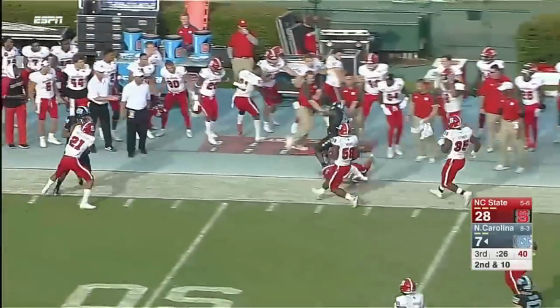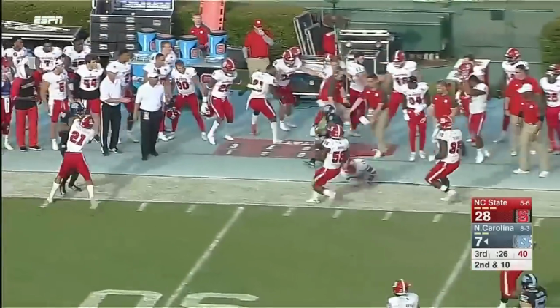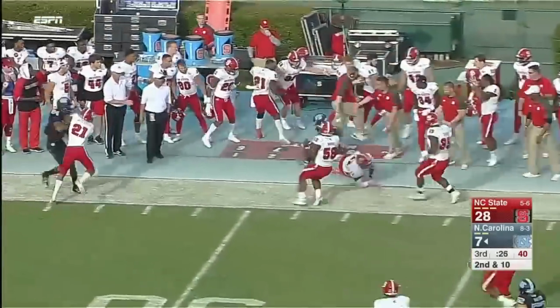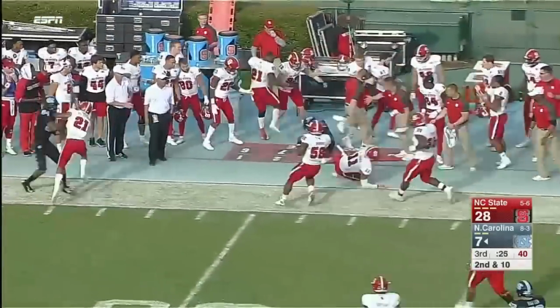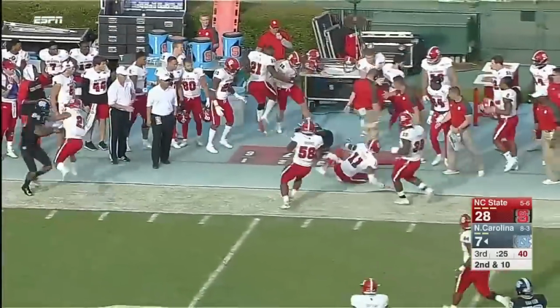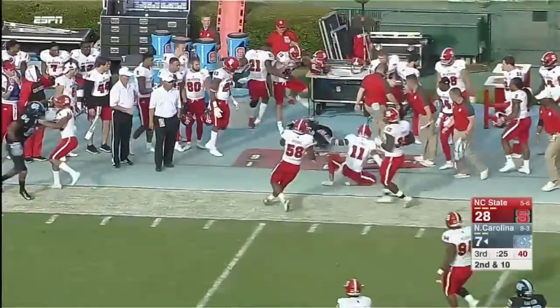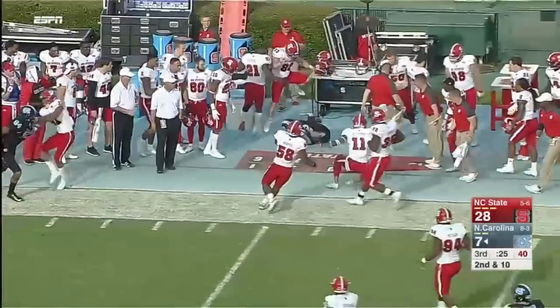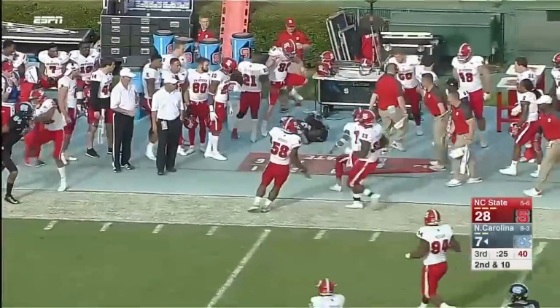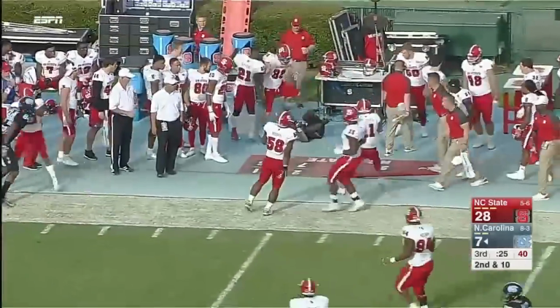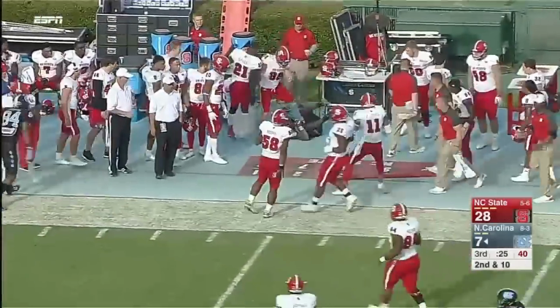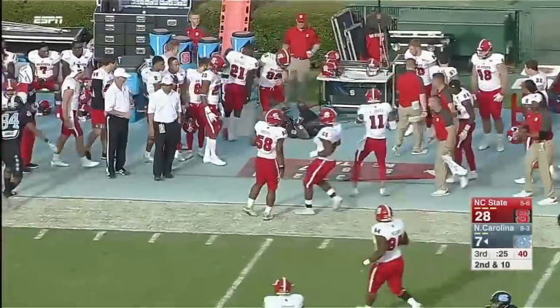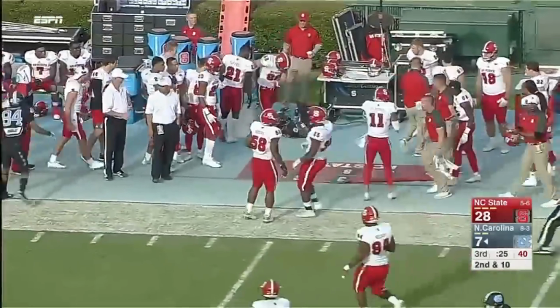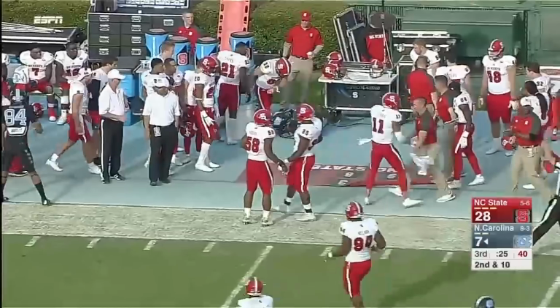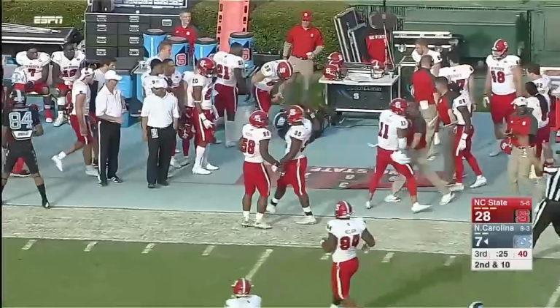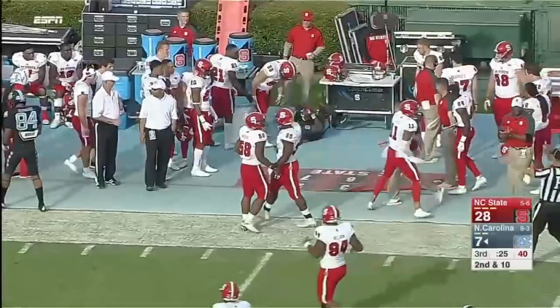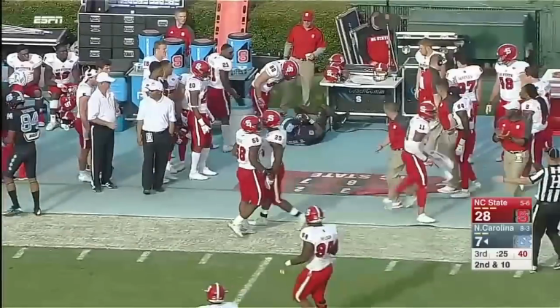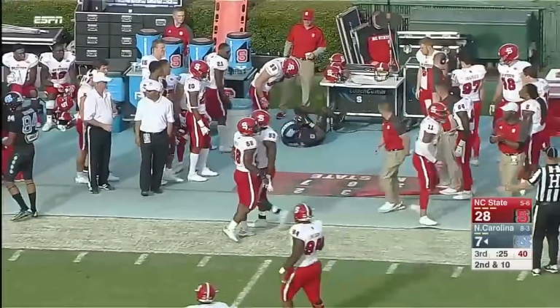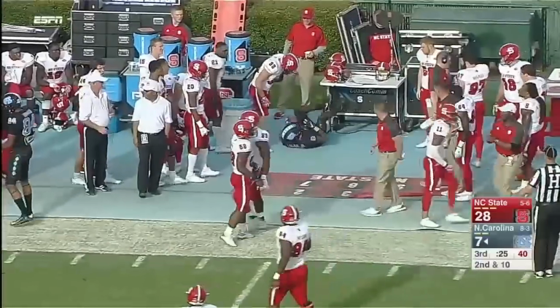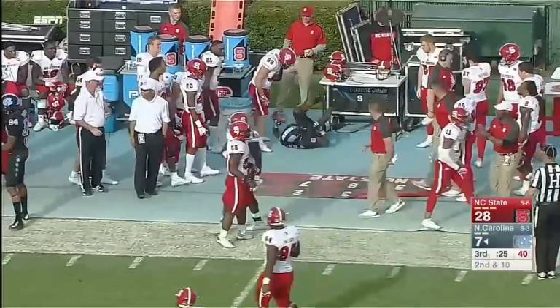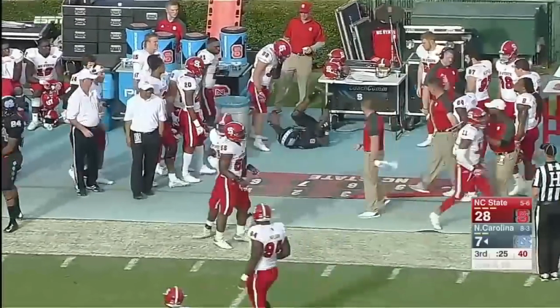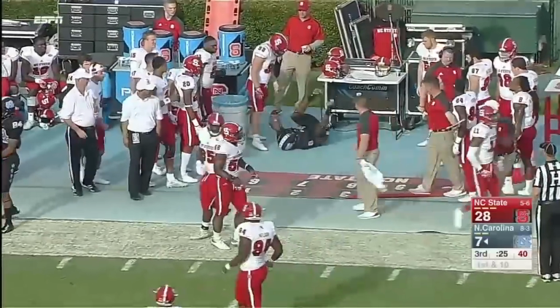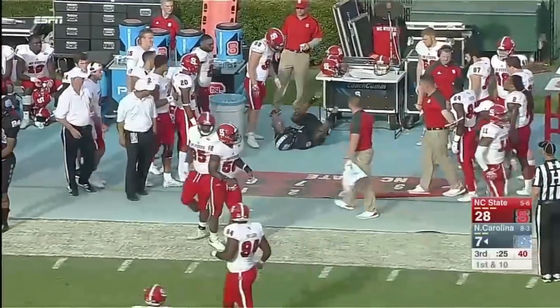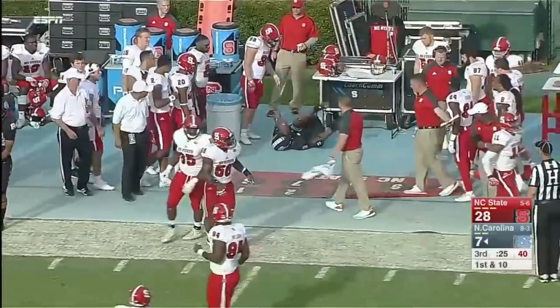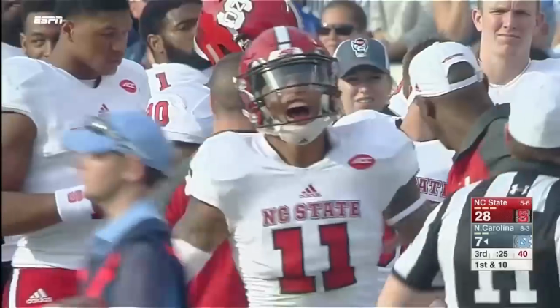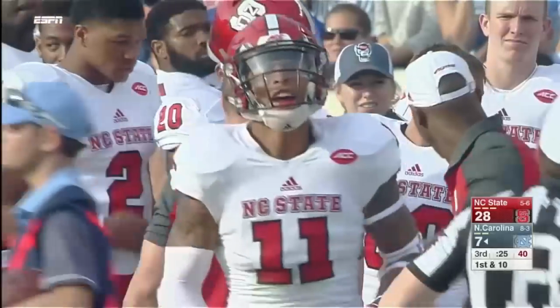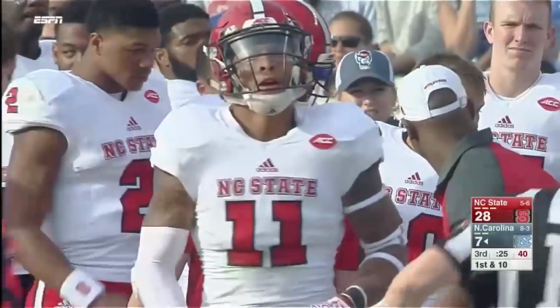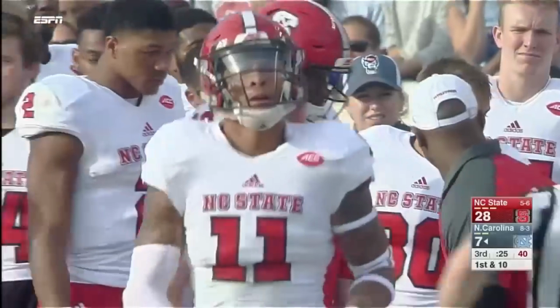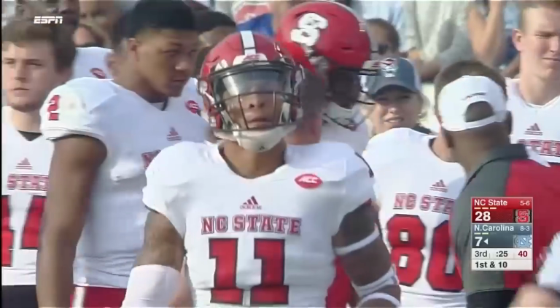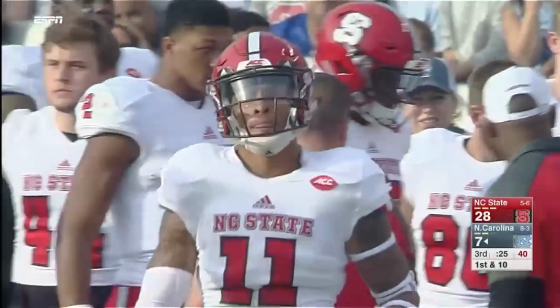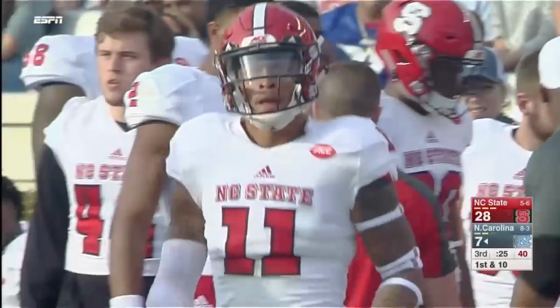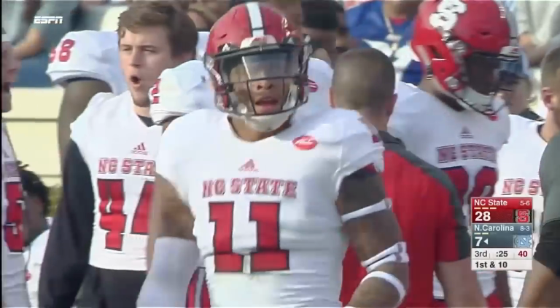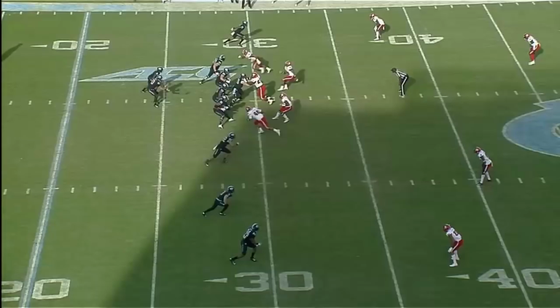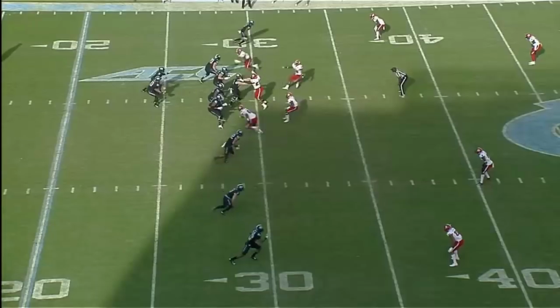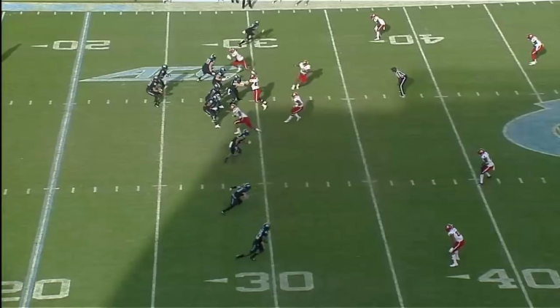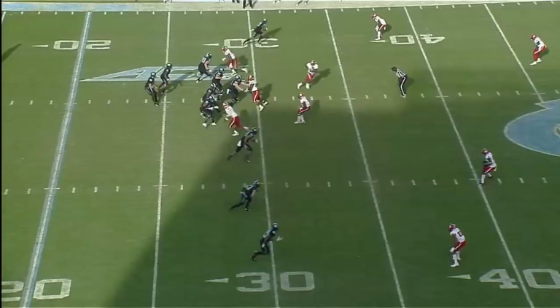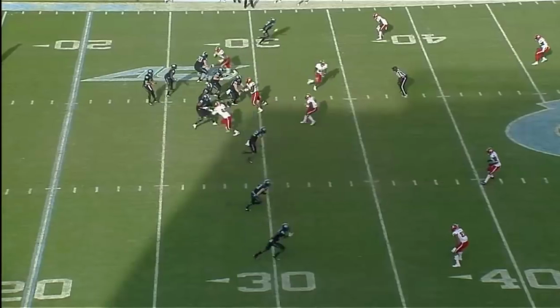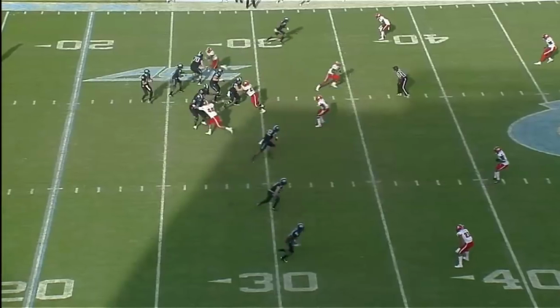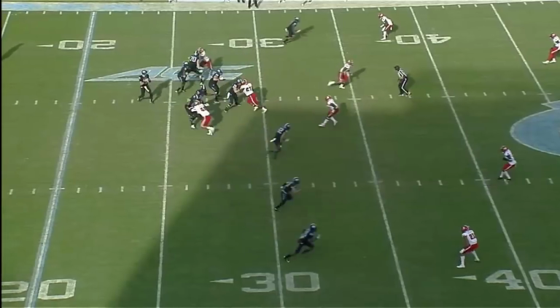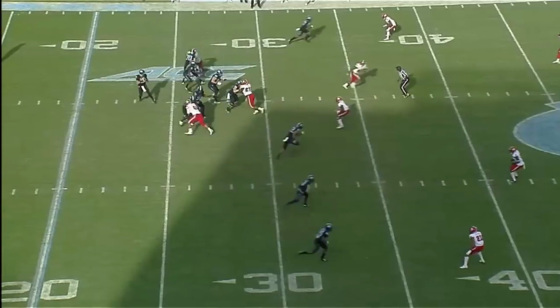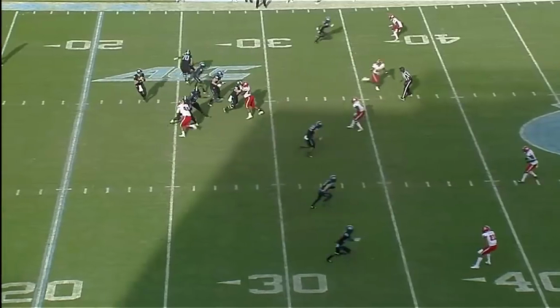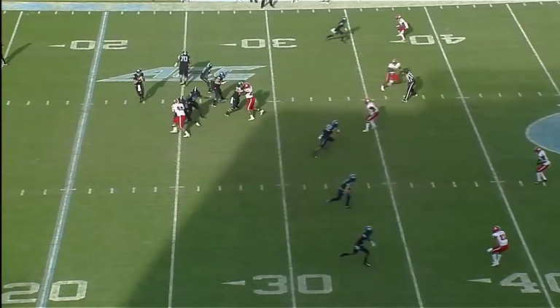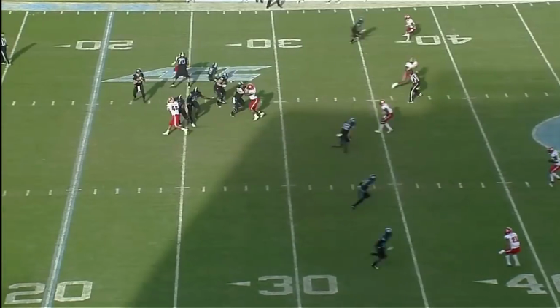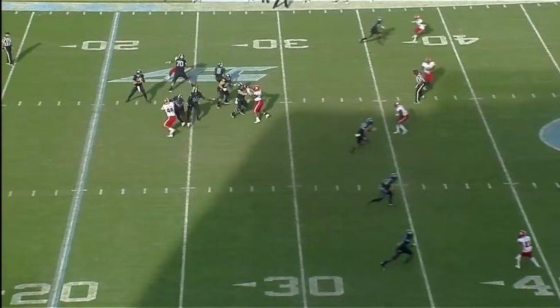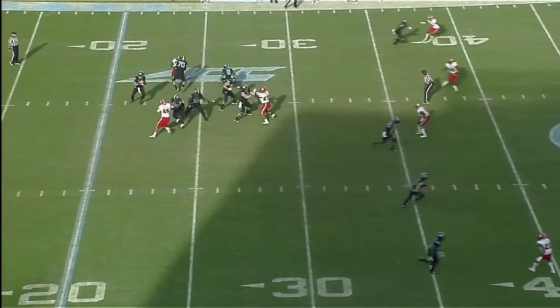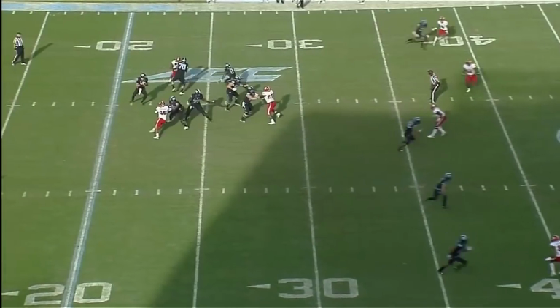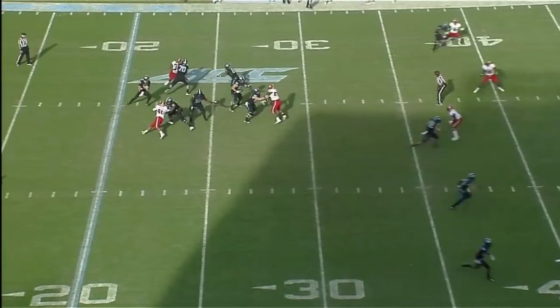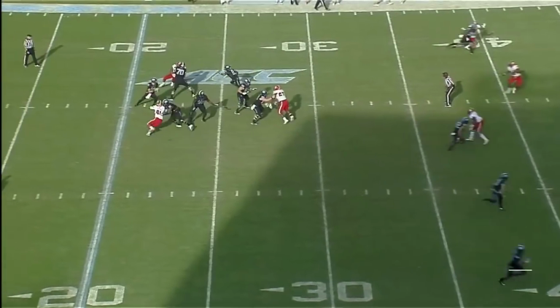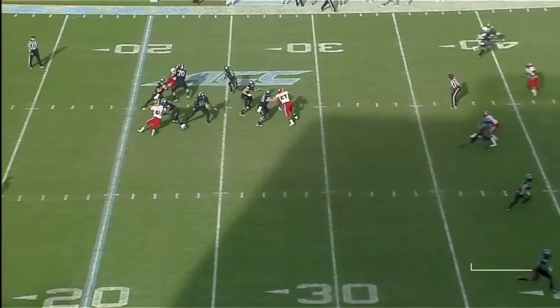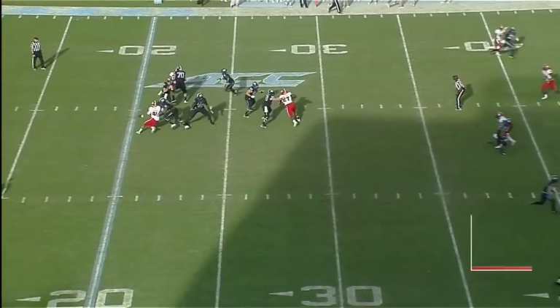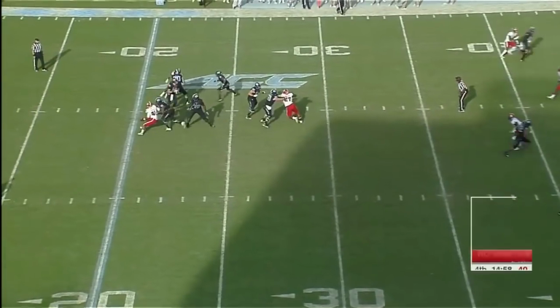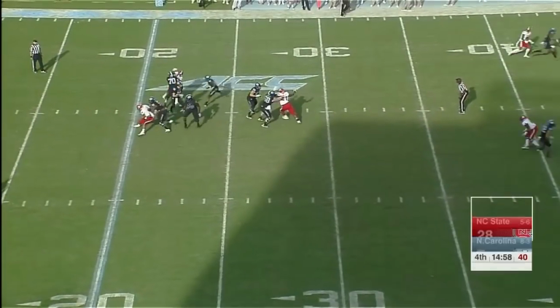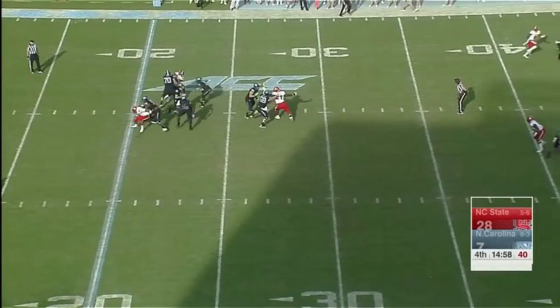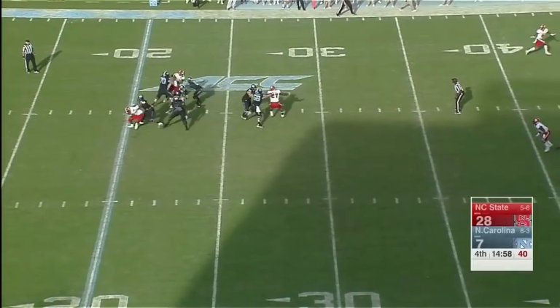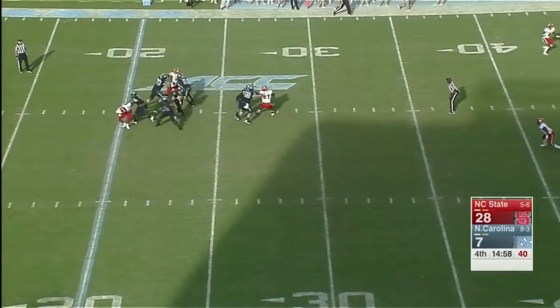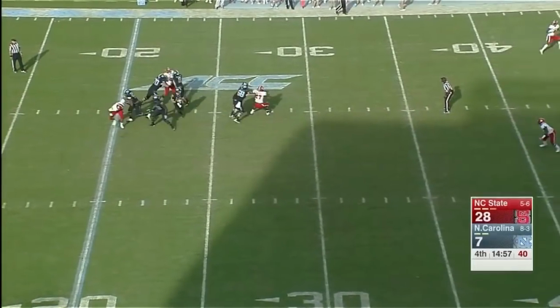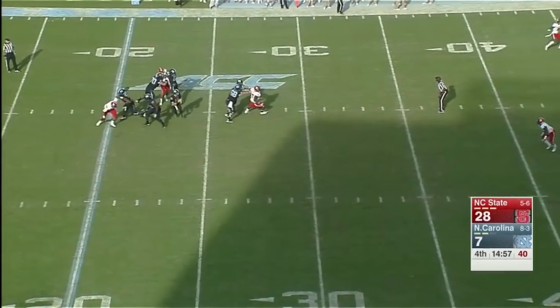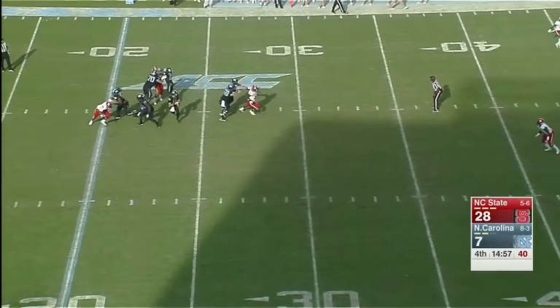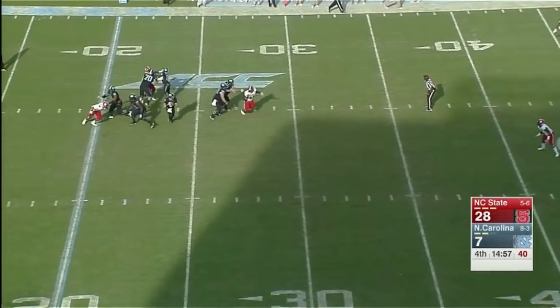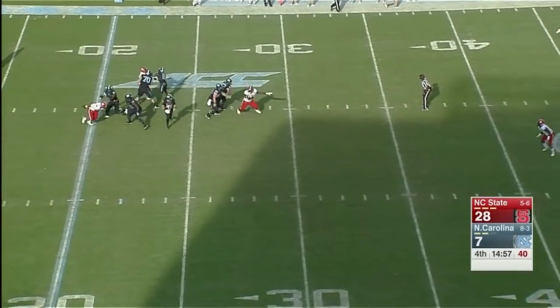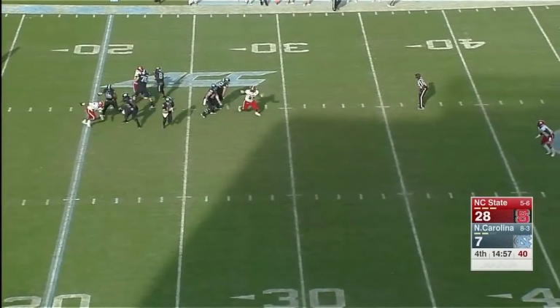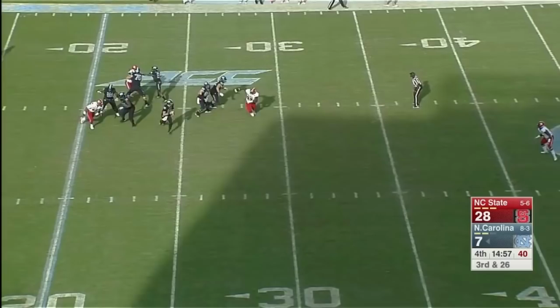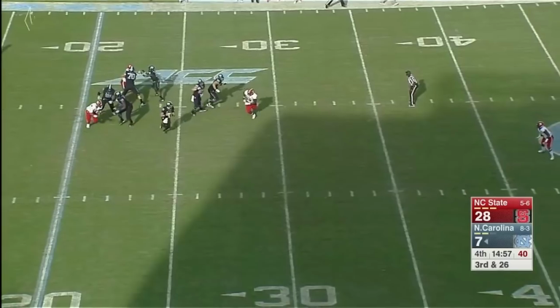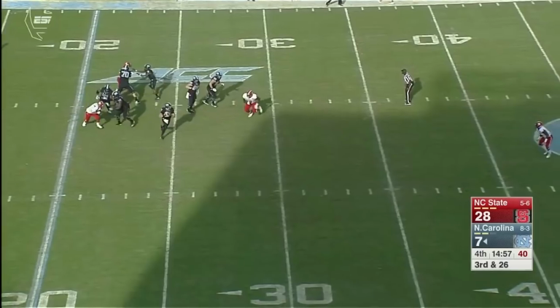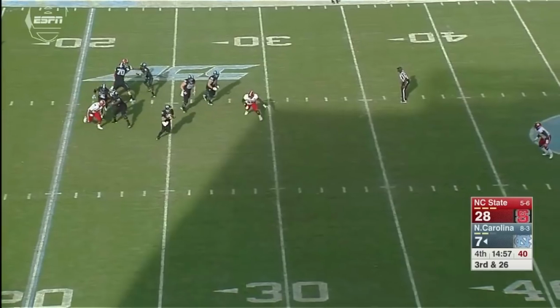Tall sweep to Logan, well blocked, as he gets the right corner and turns down the far sideline. Carolina has won the last several trips to Raleigh.